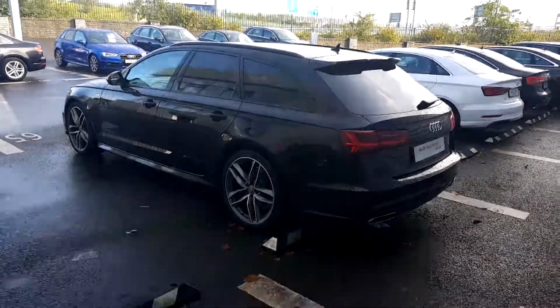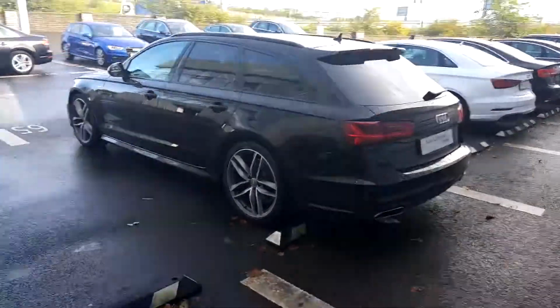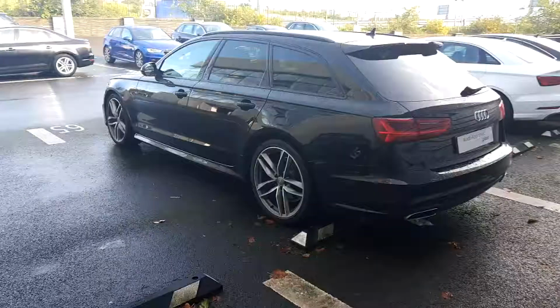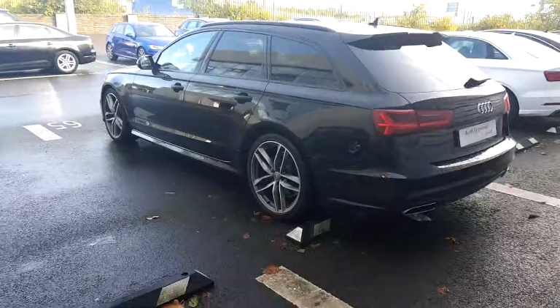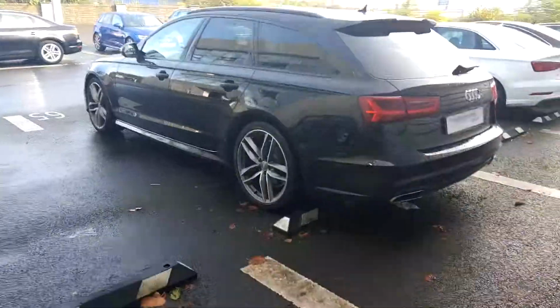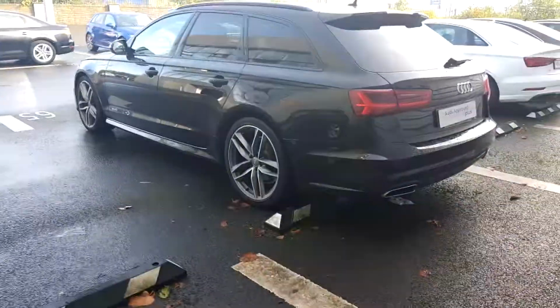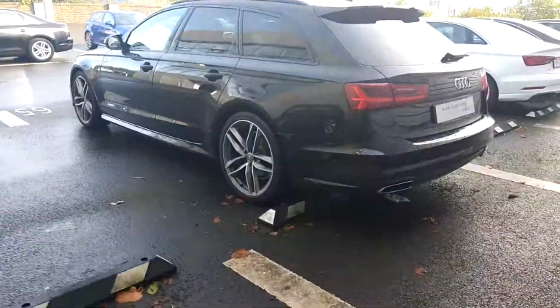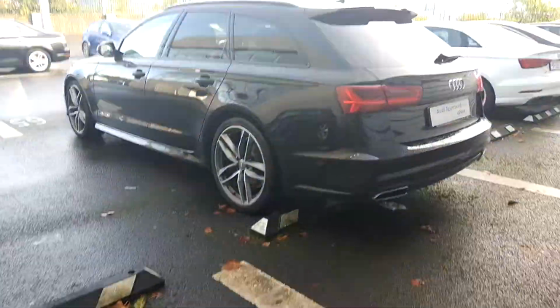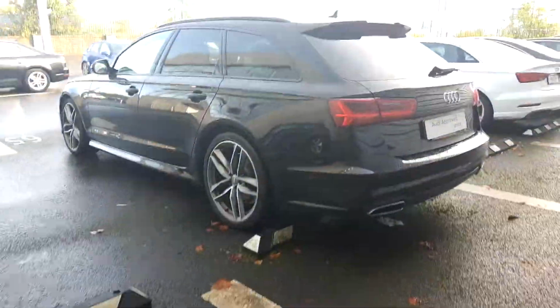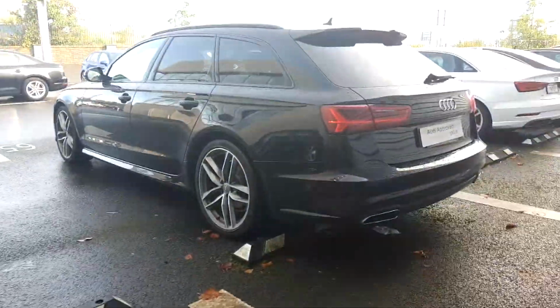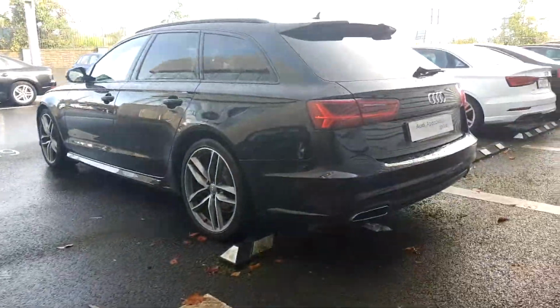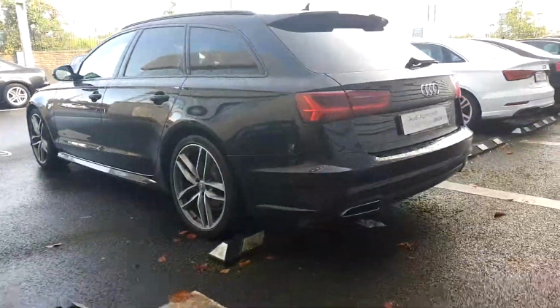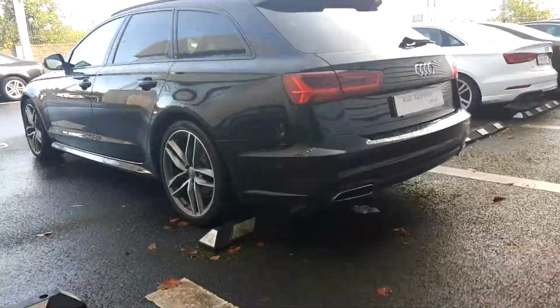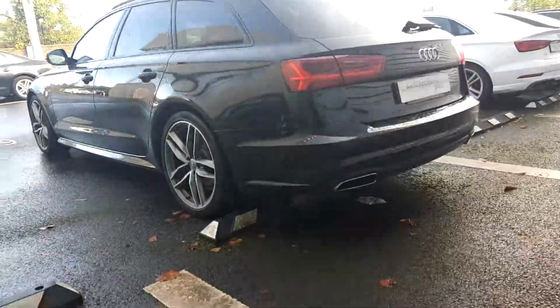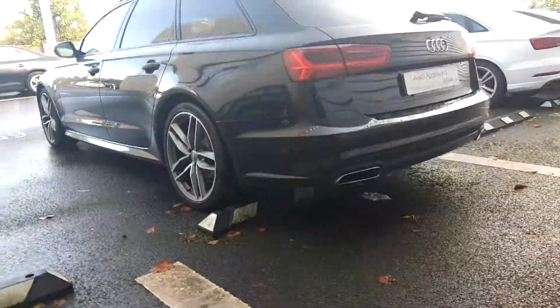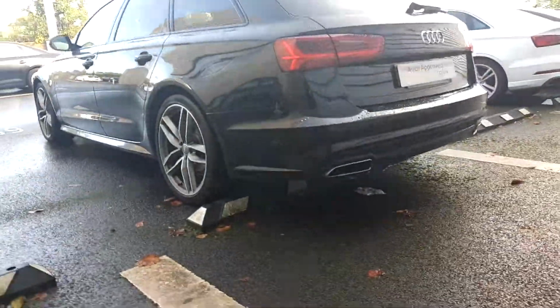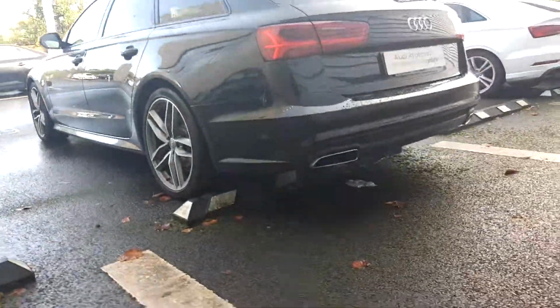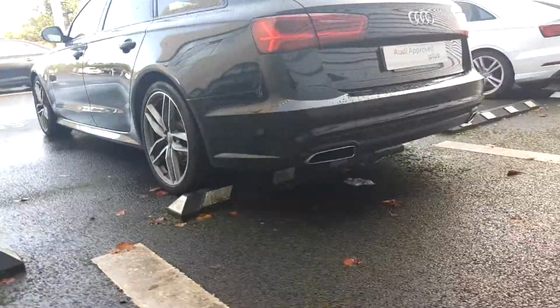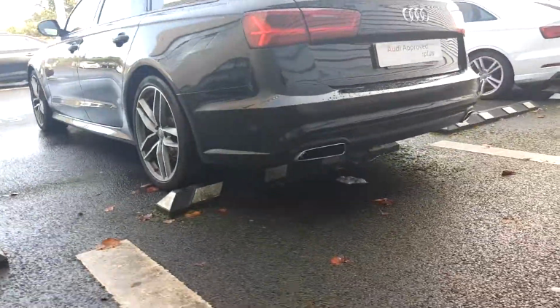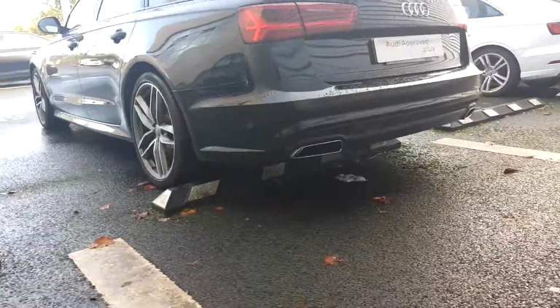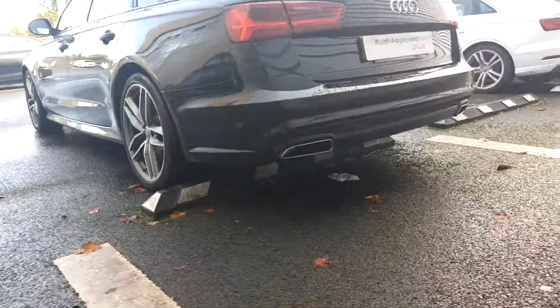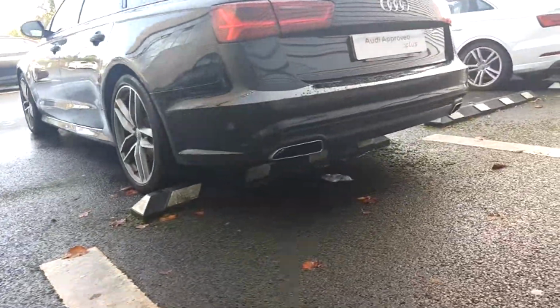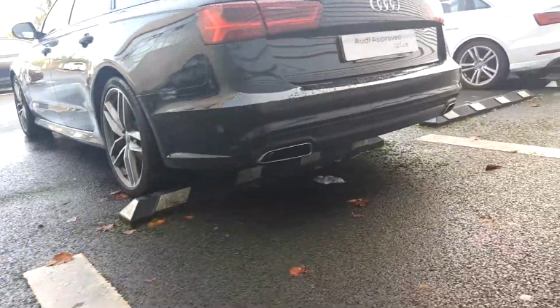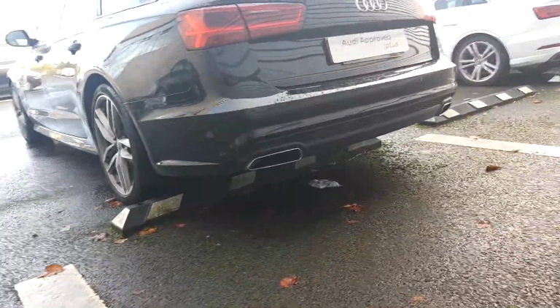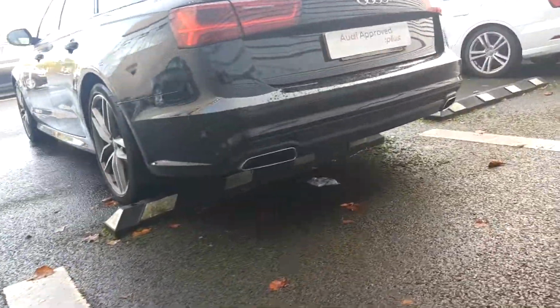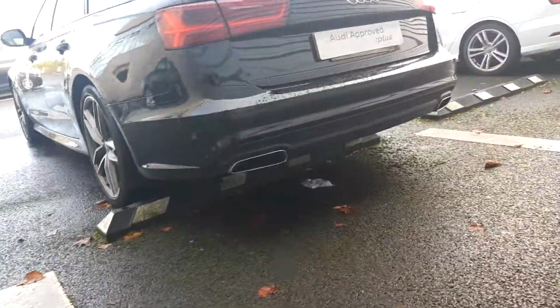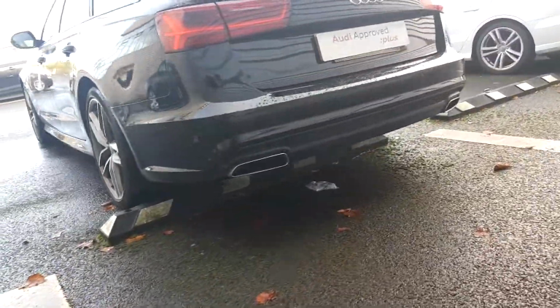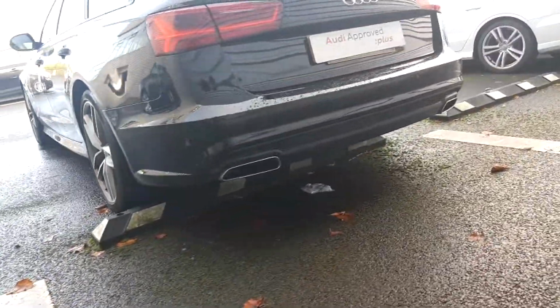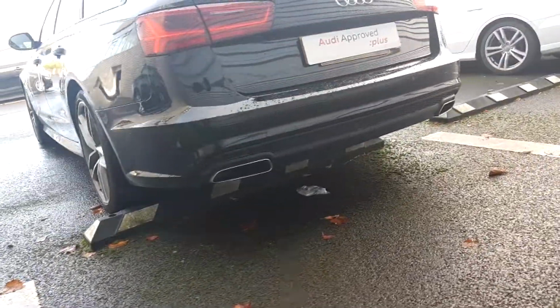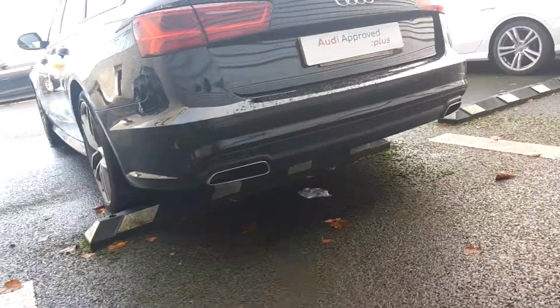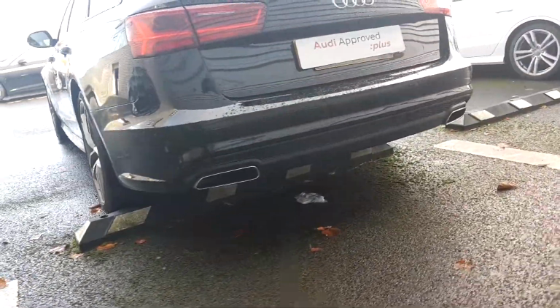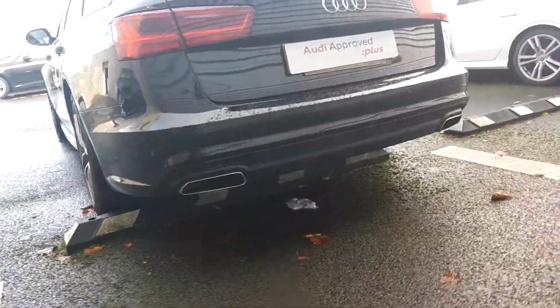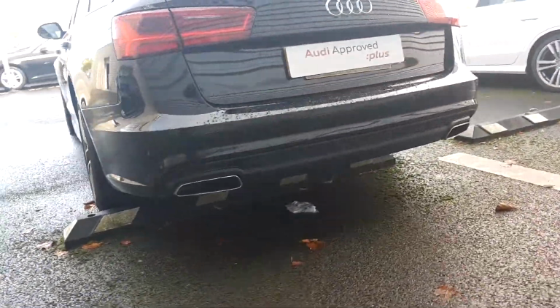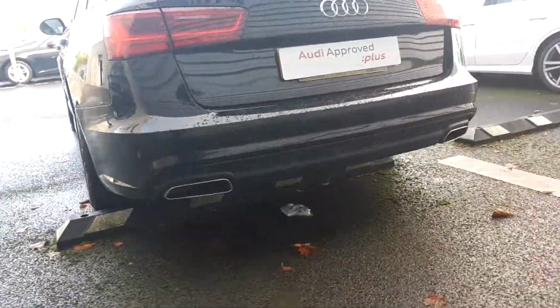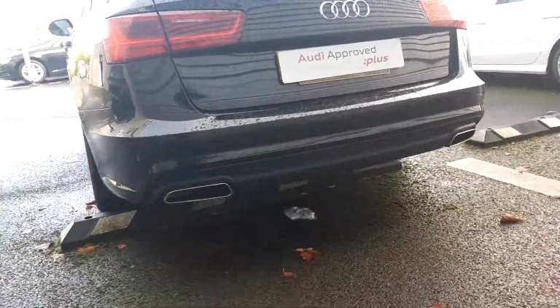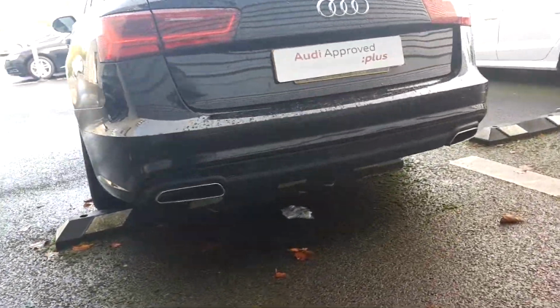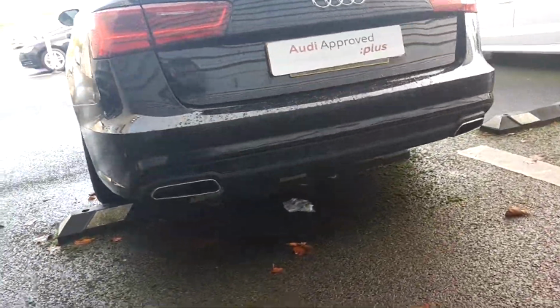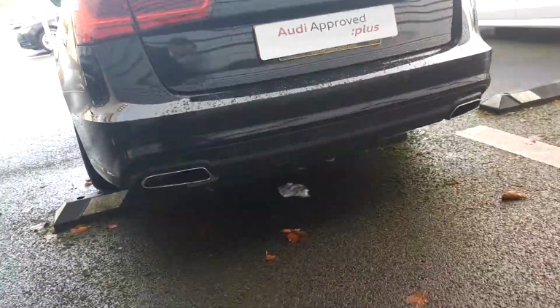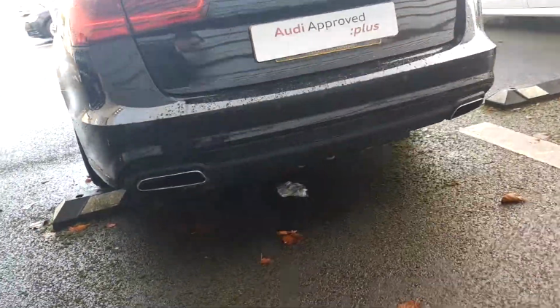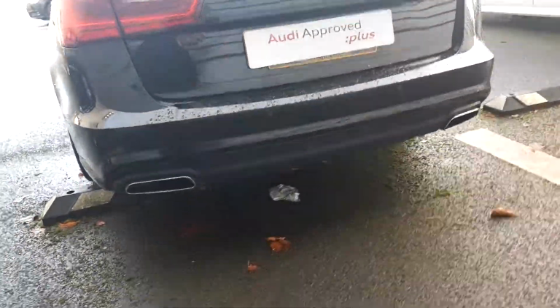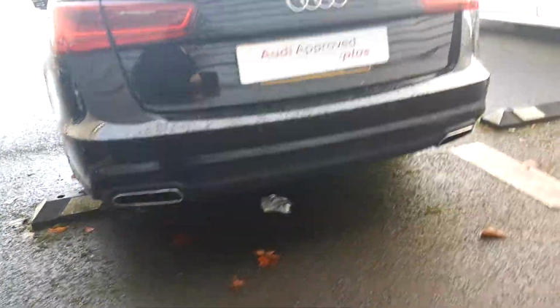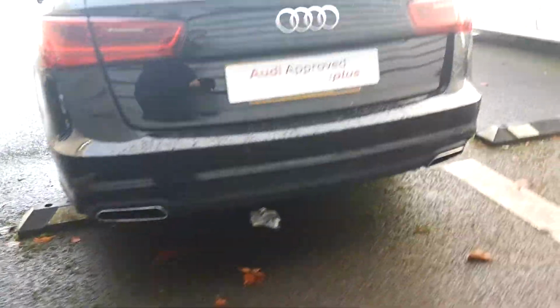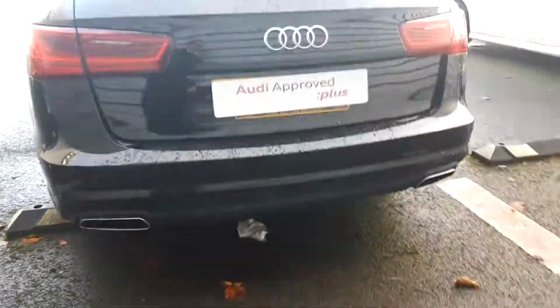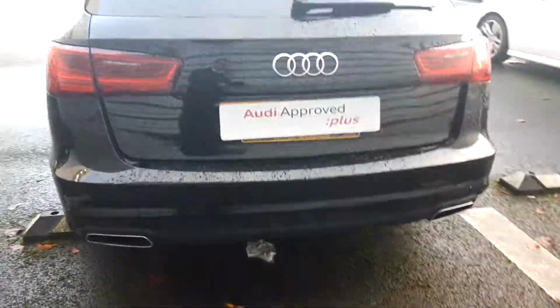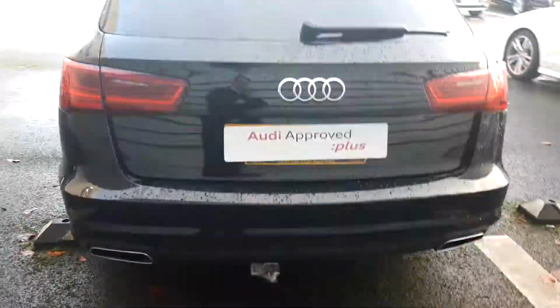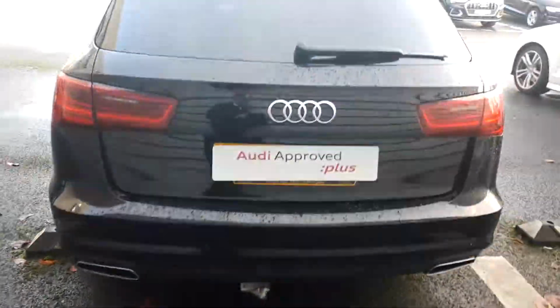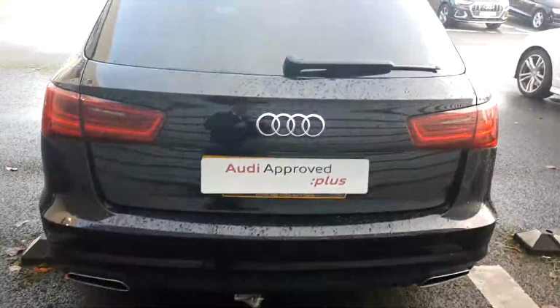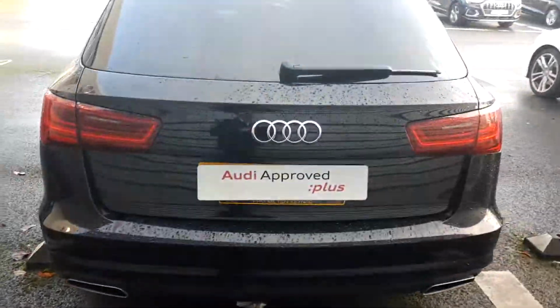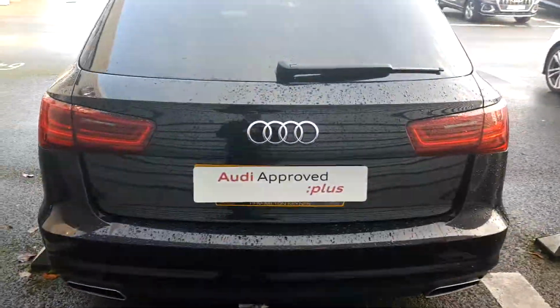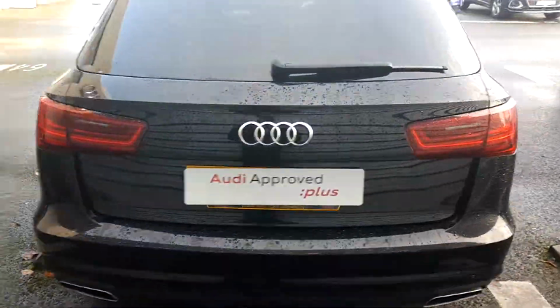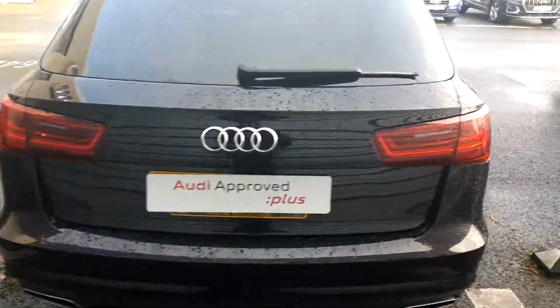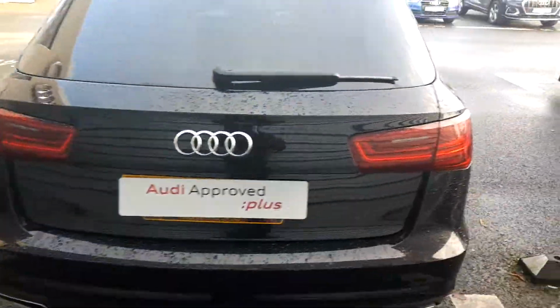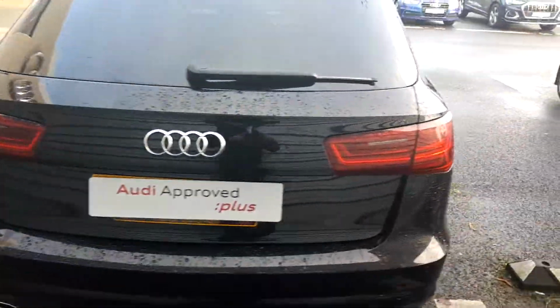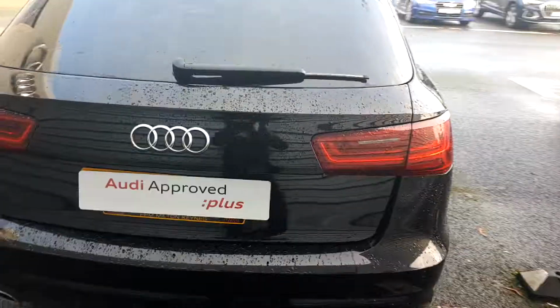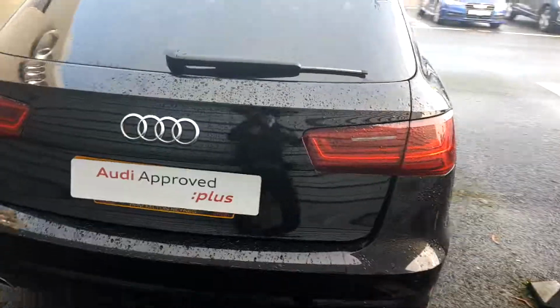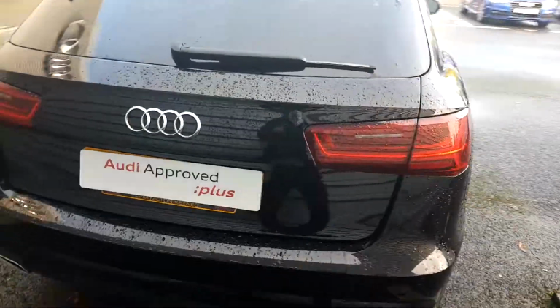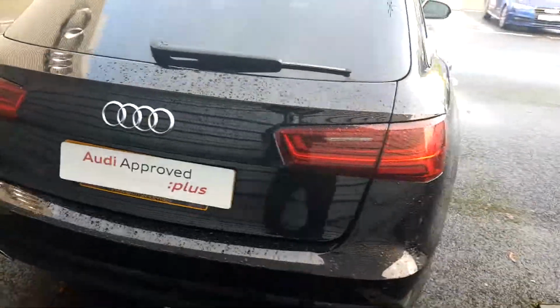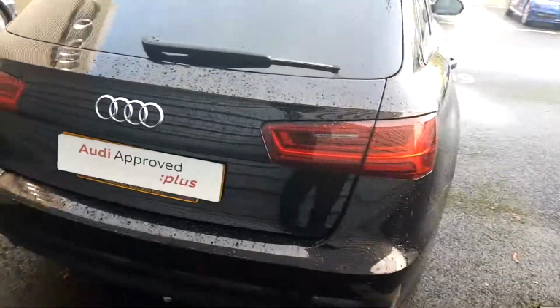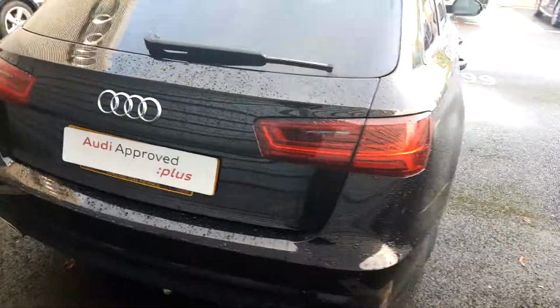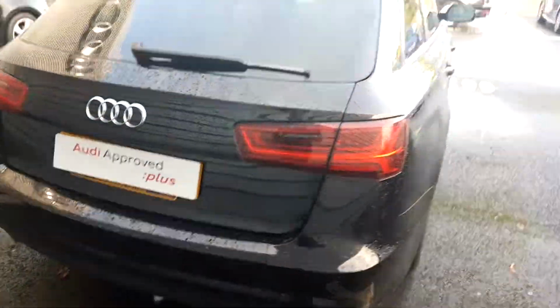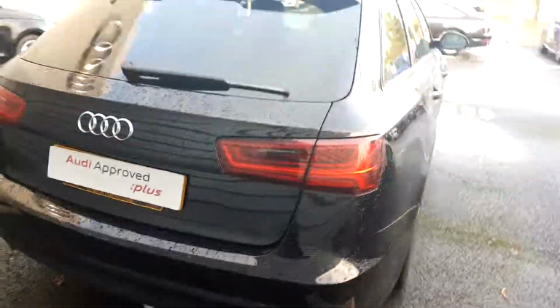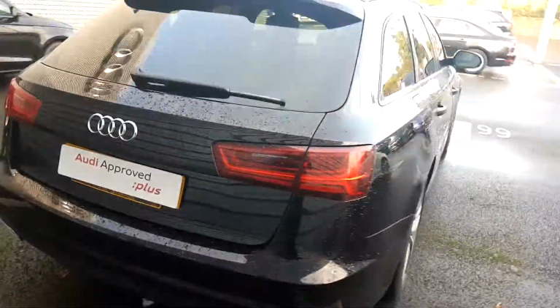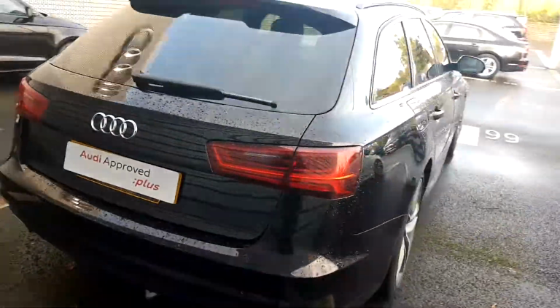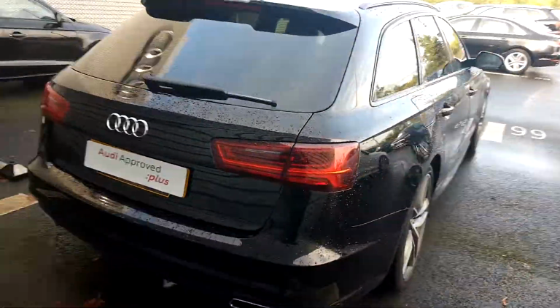To the rear of the car we have dual chrome-tipped exhausts, reversing sensors, and a D-badged rear boot.